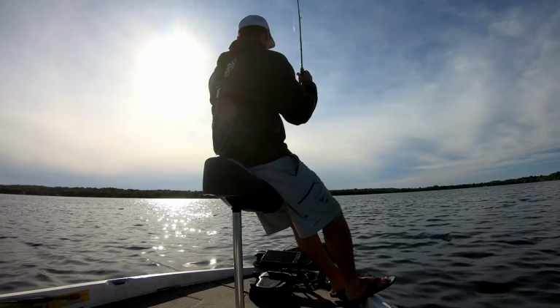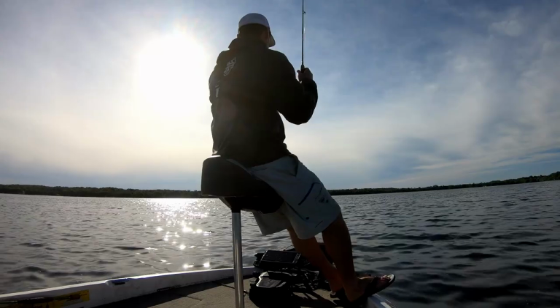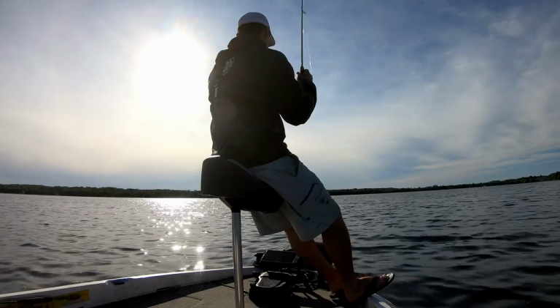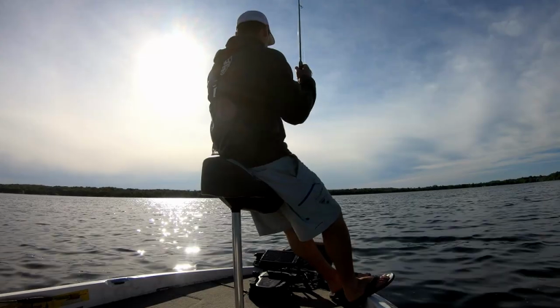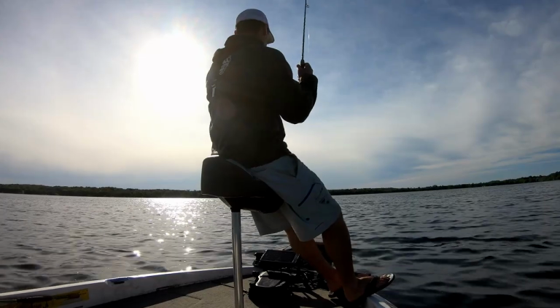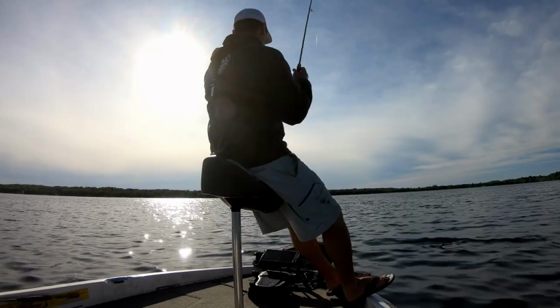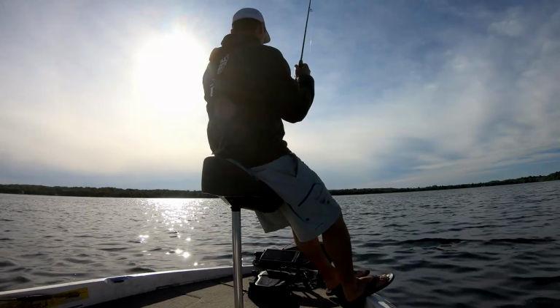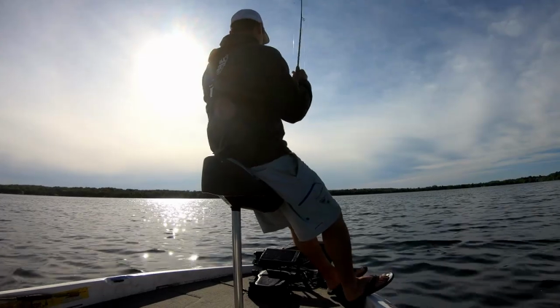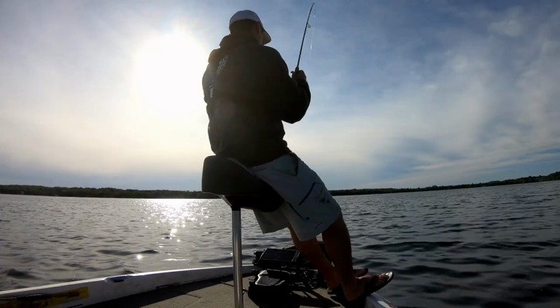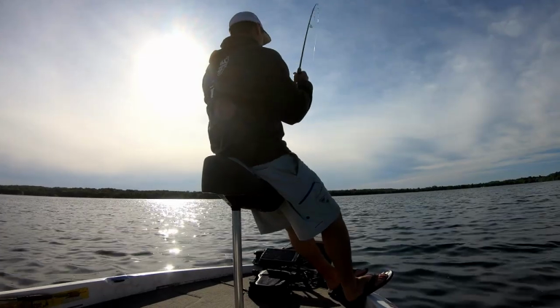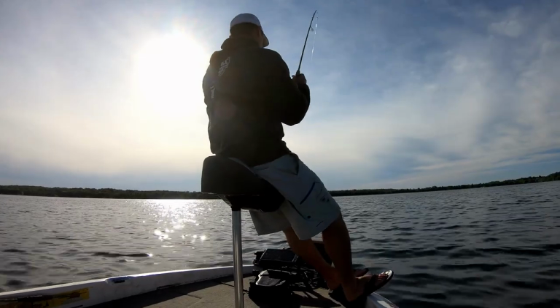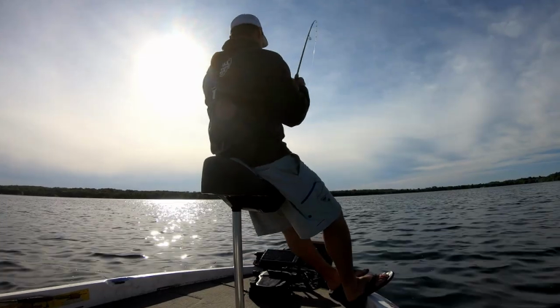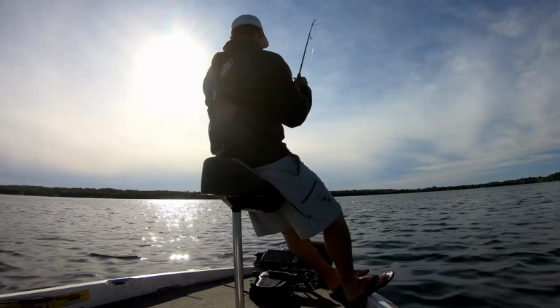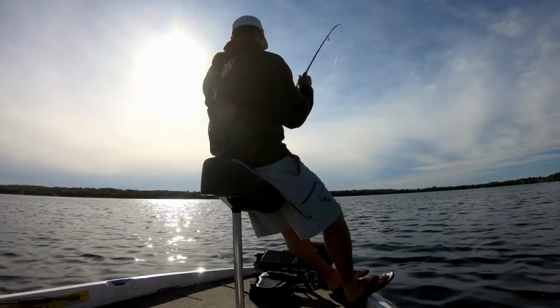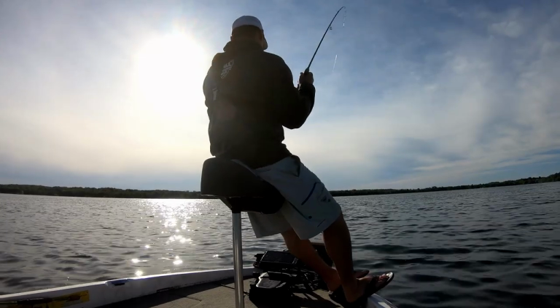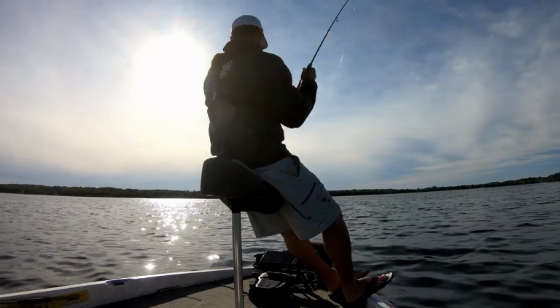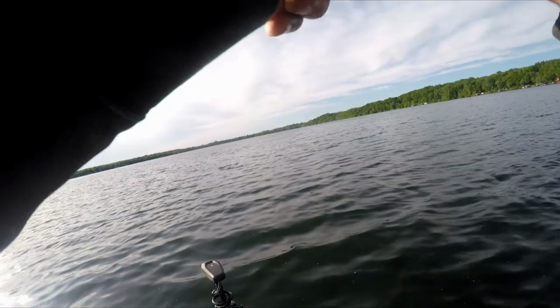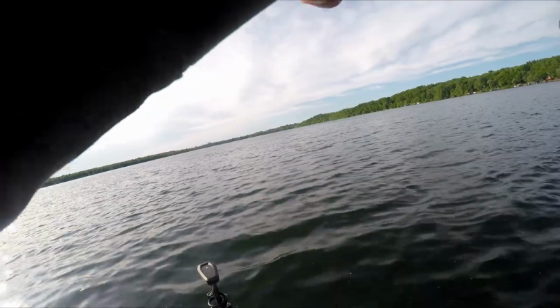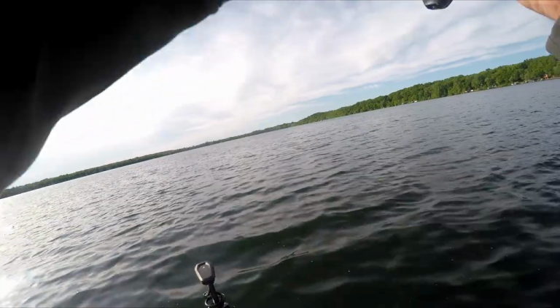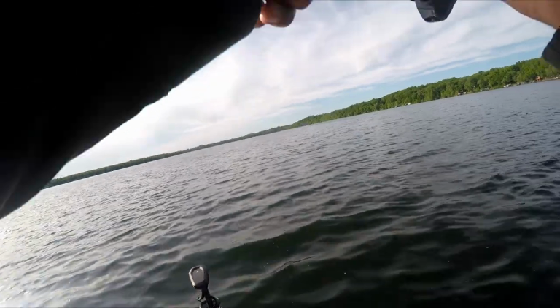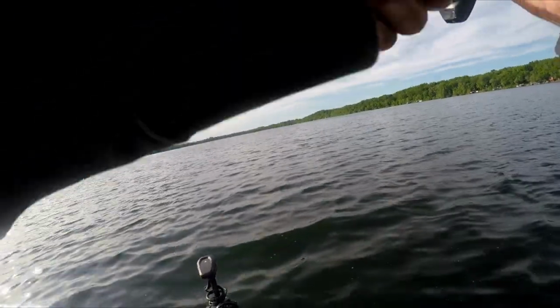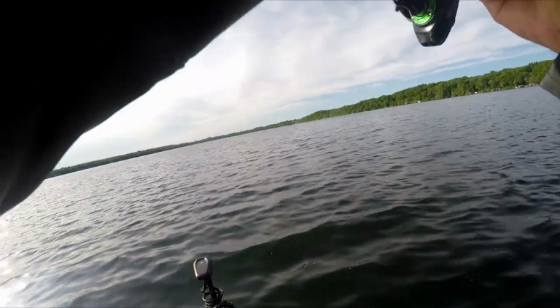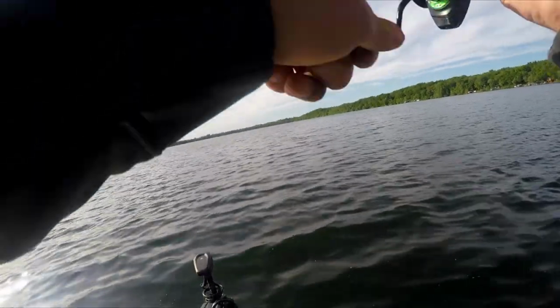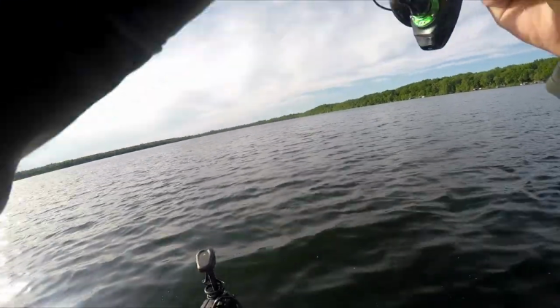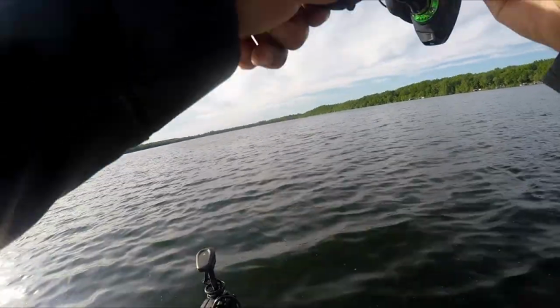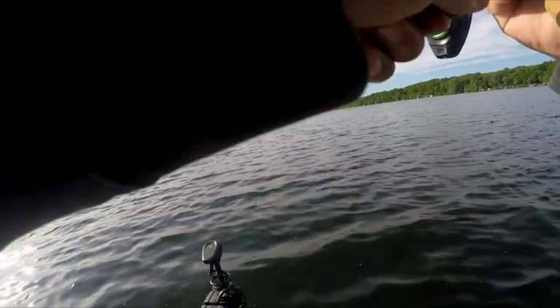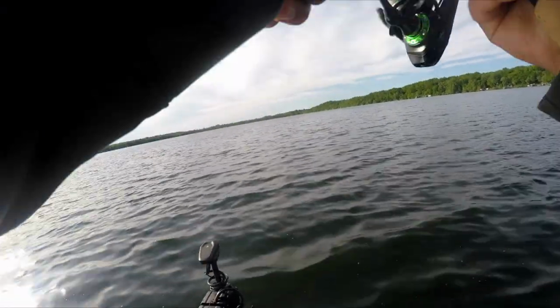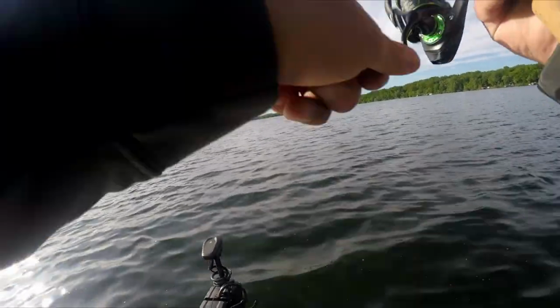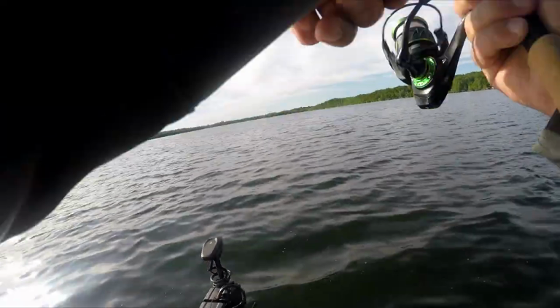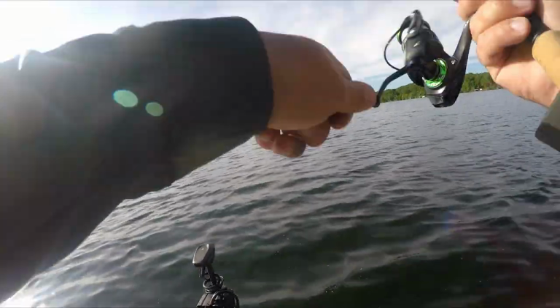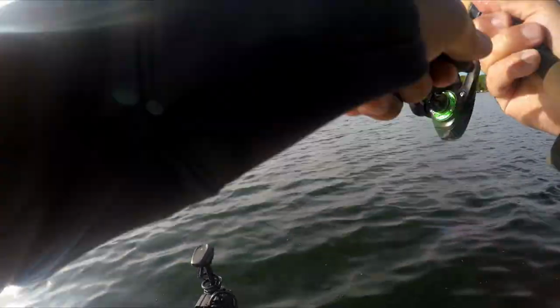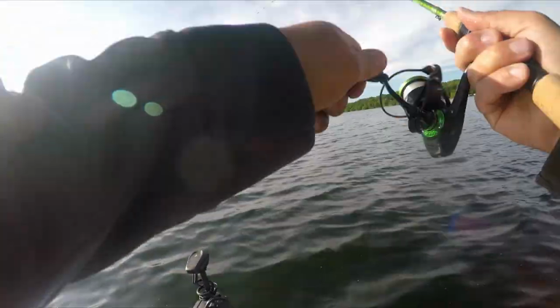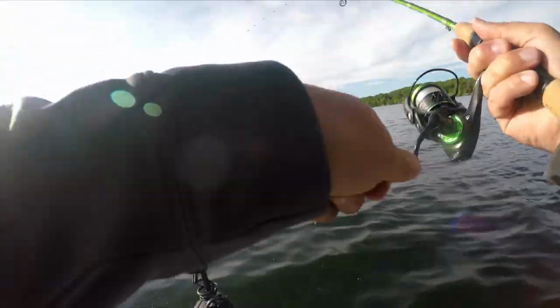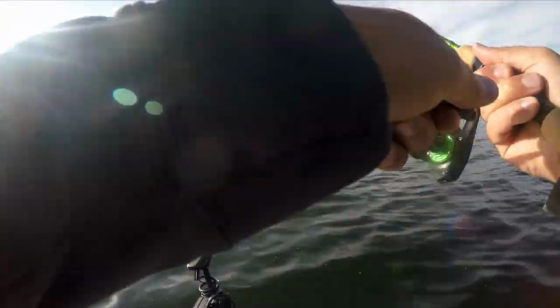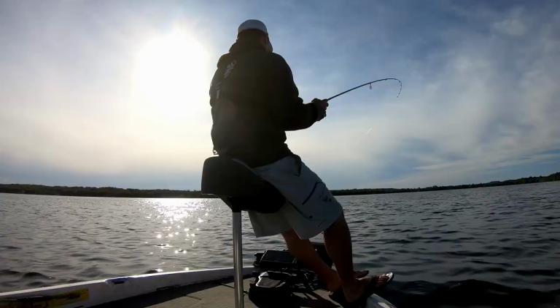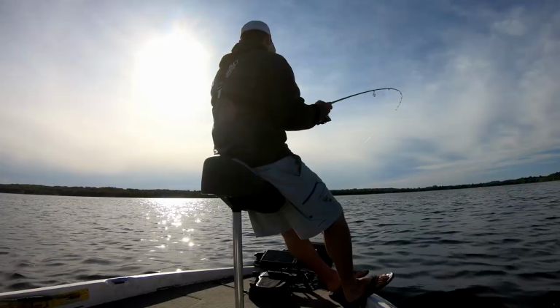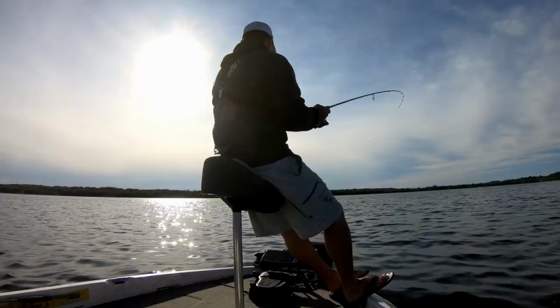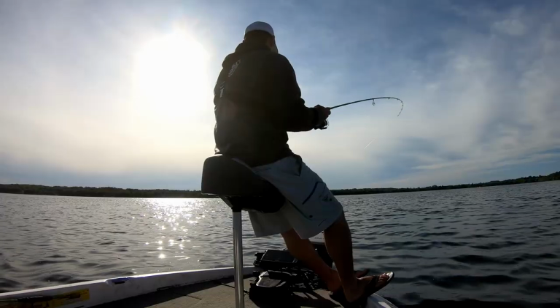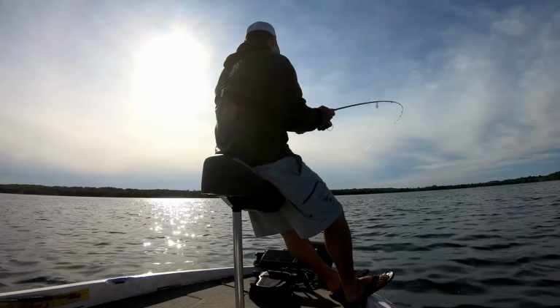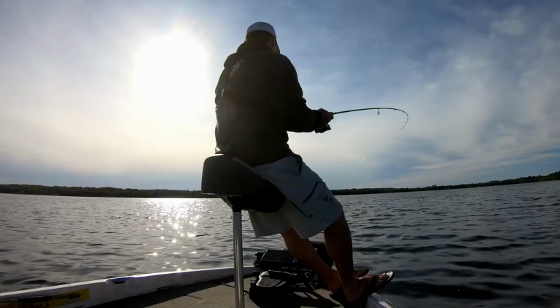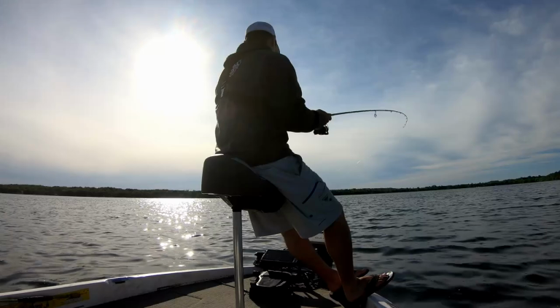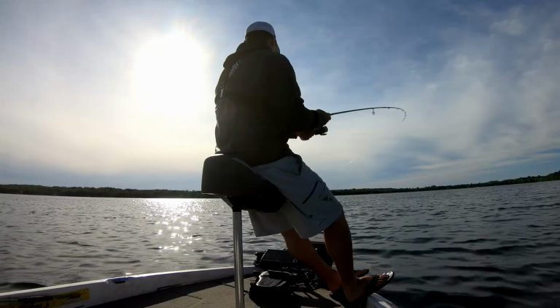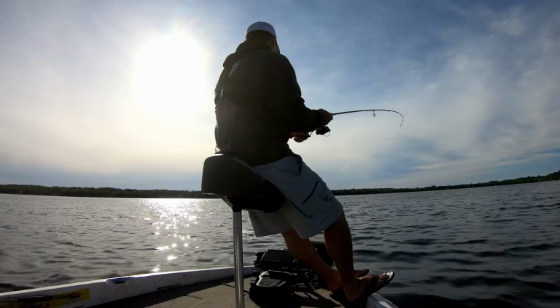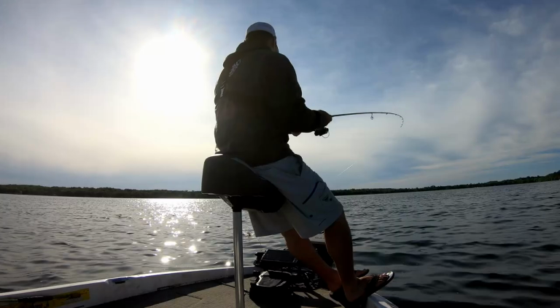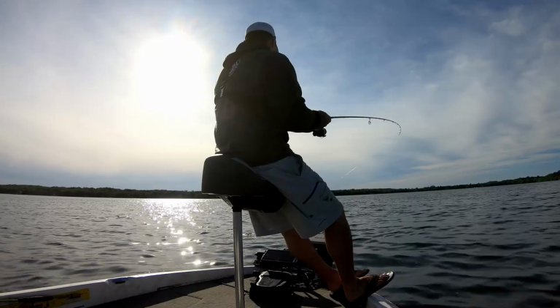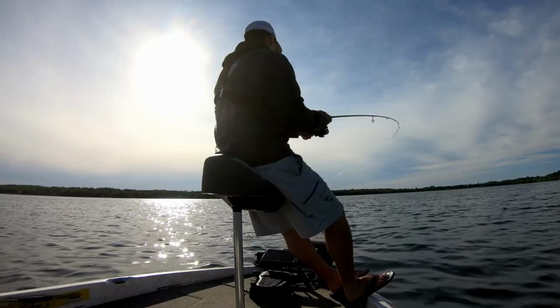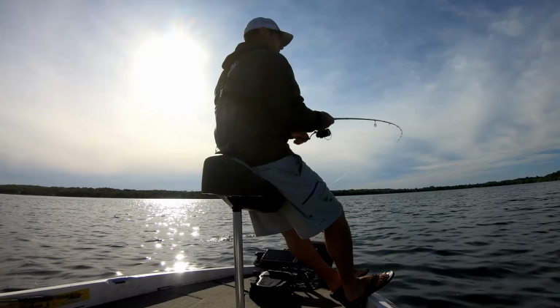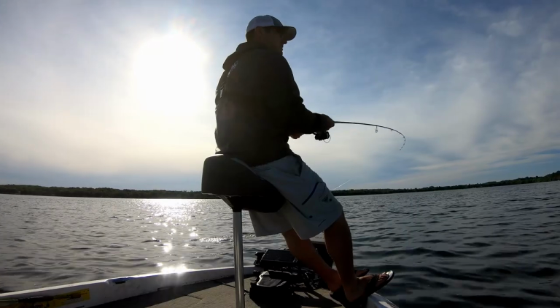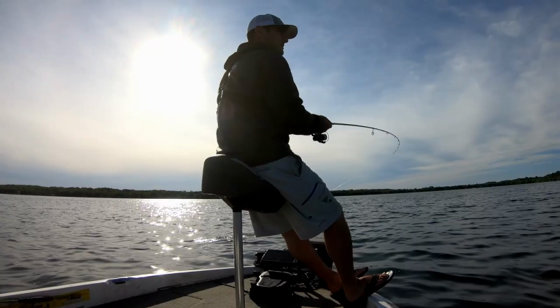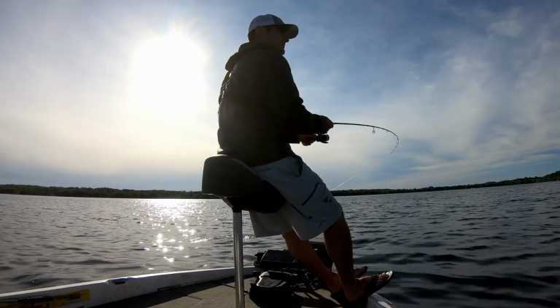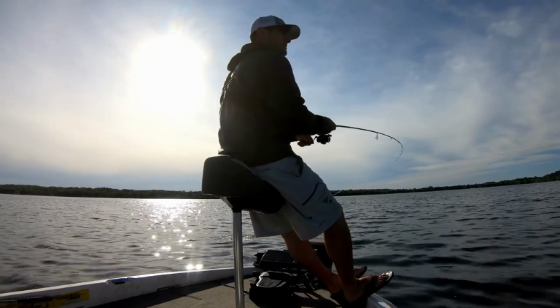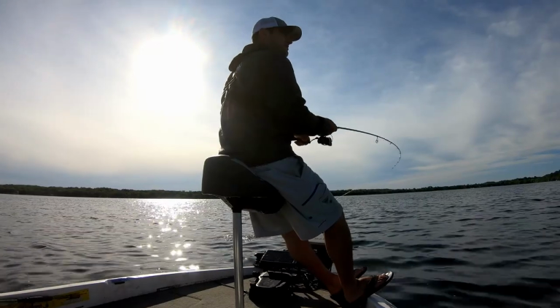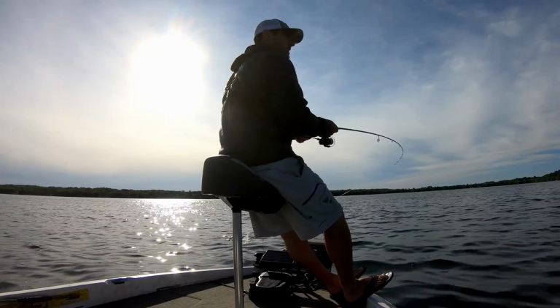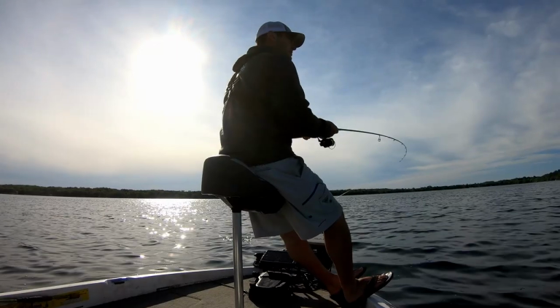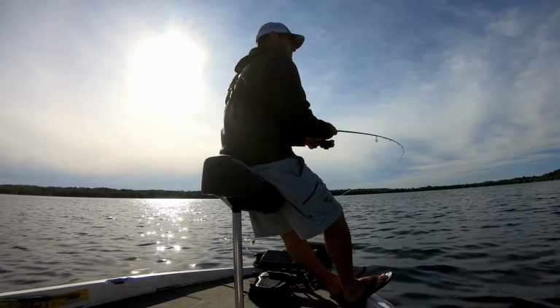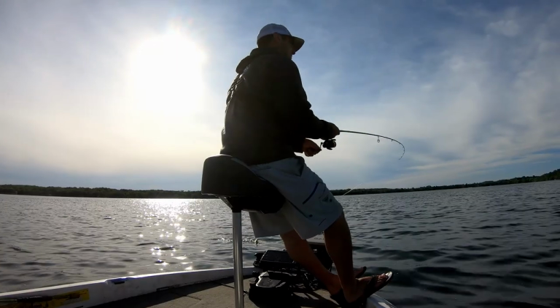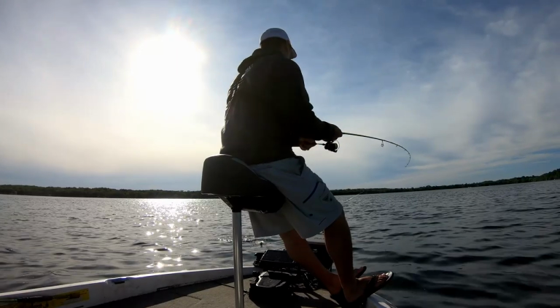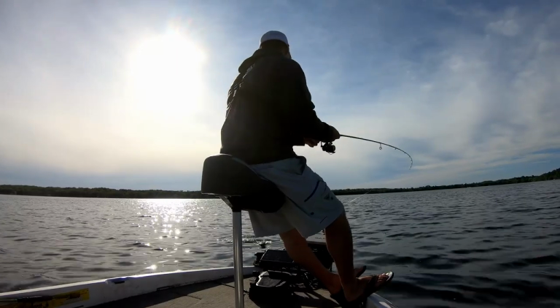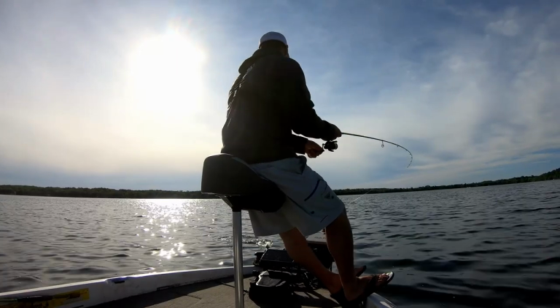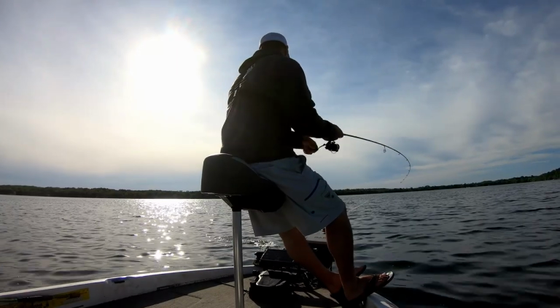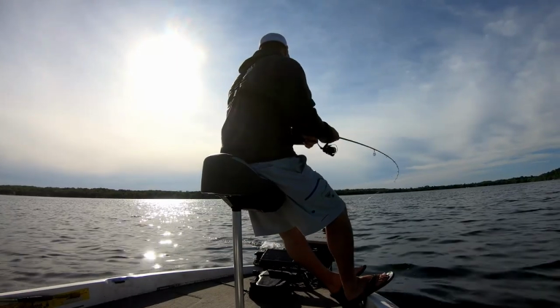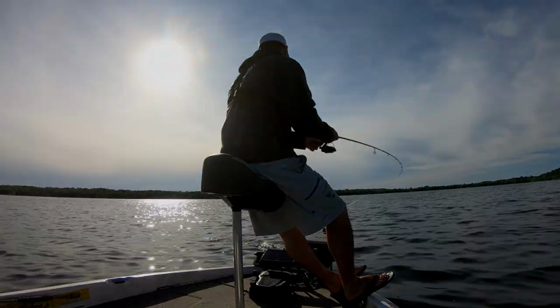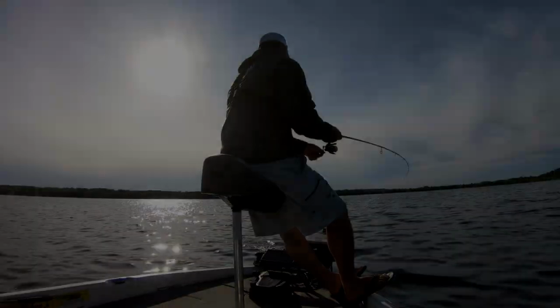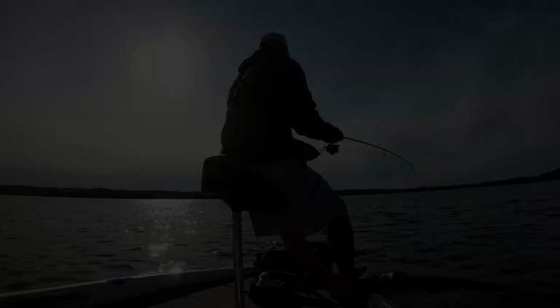There's another one. It's literally every cast. Post-spawn fishing is probably my favorite for crappie.